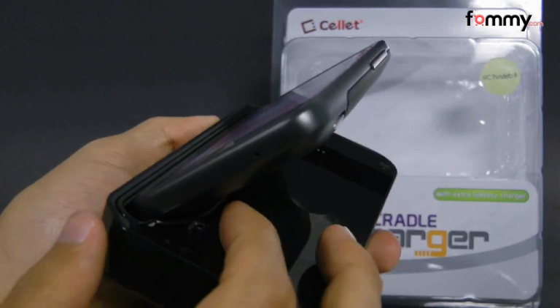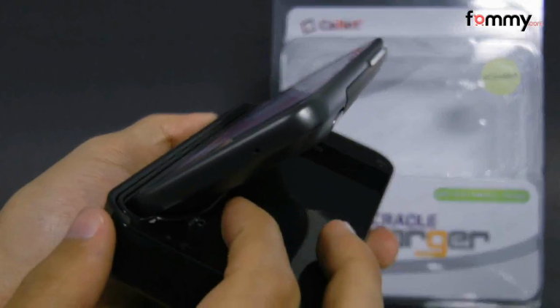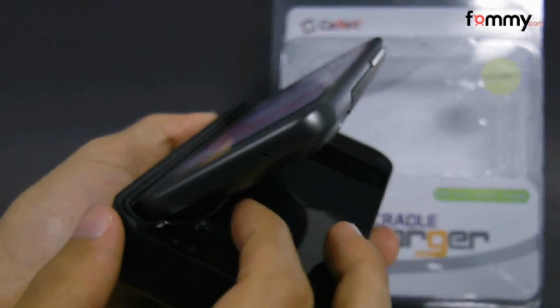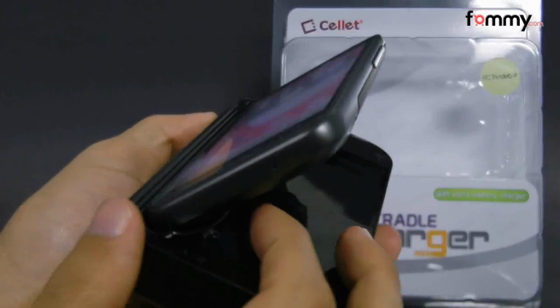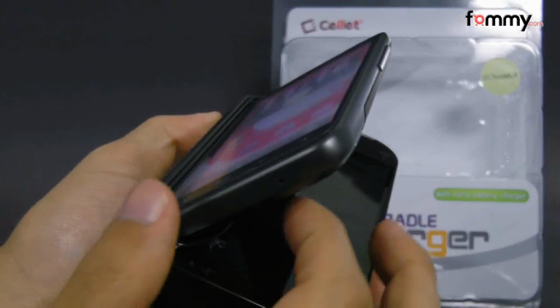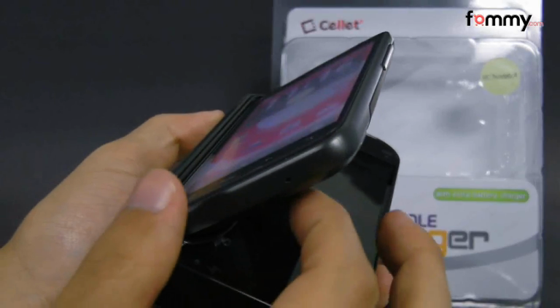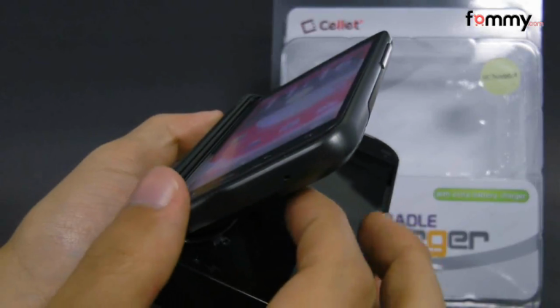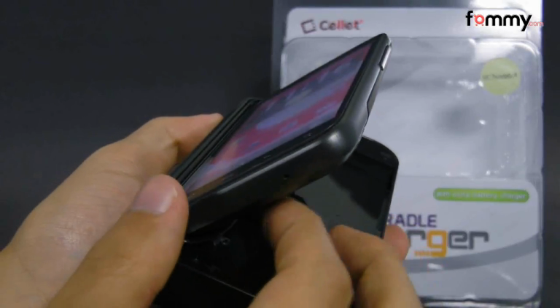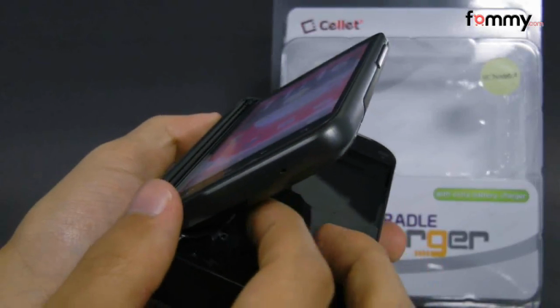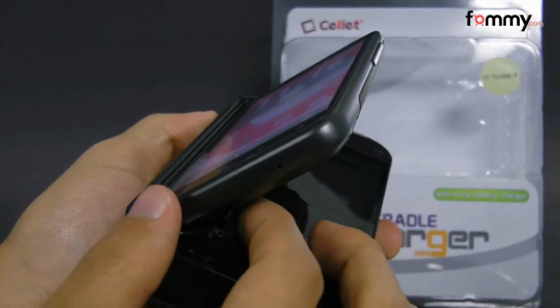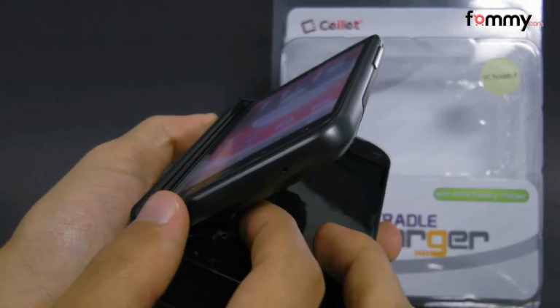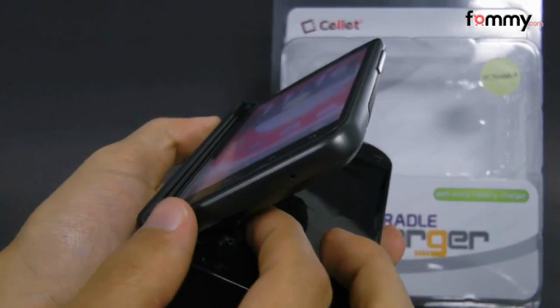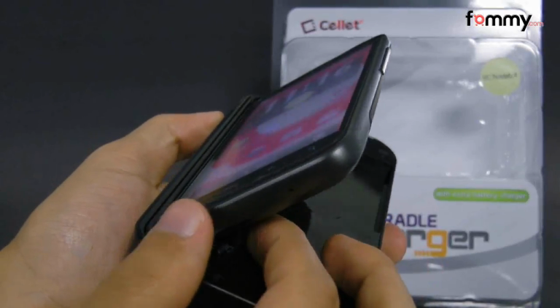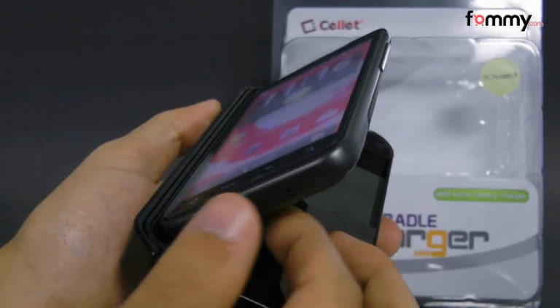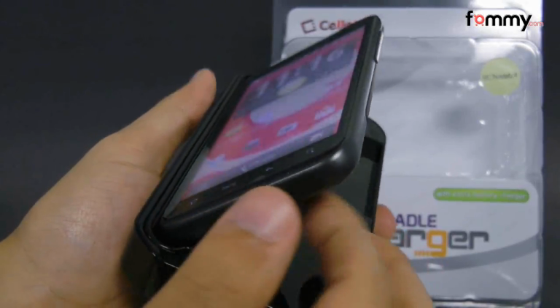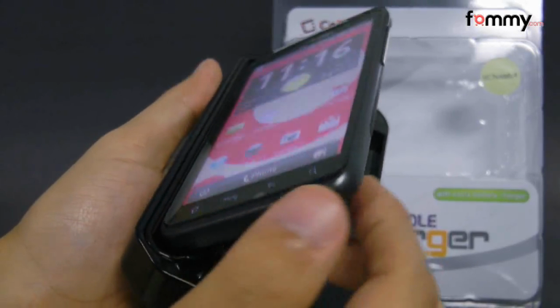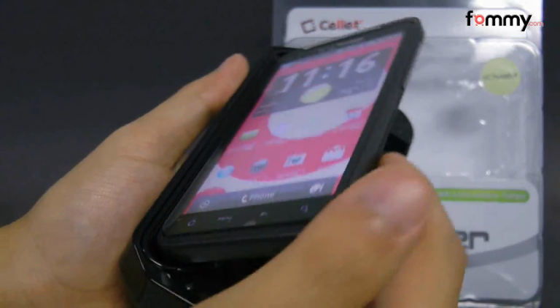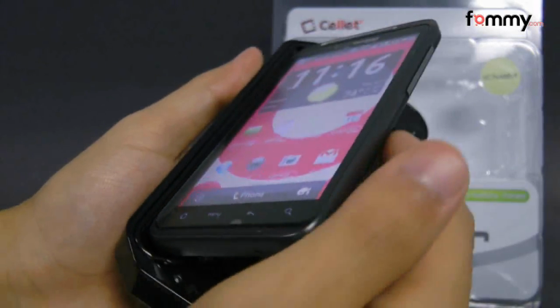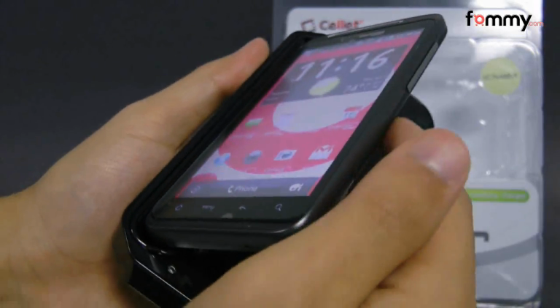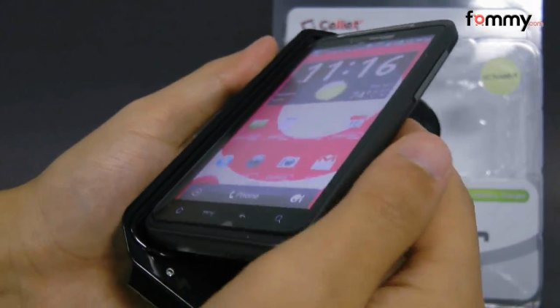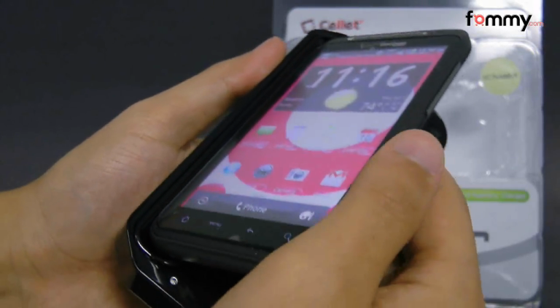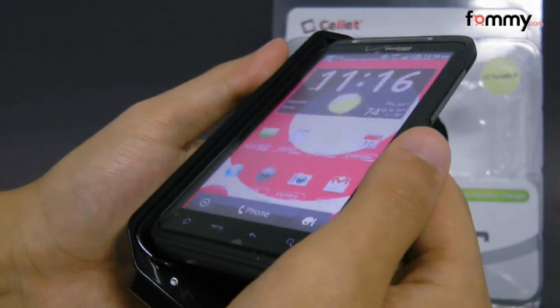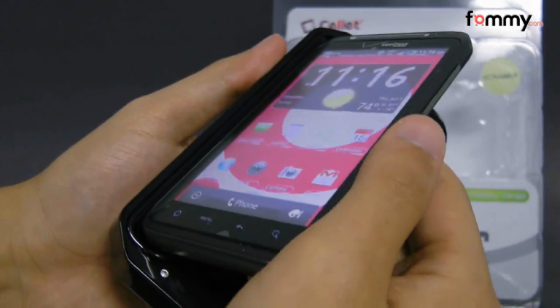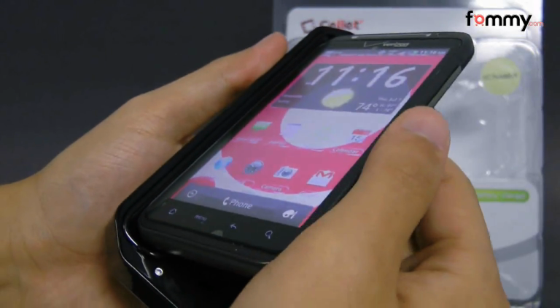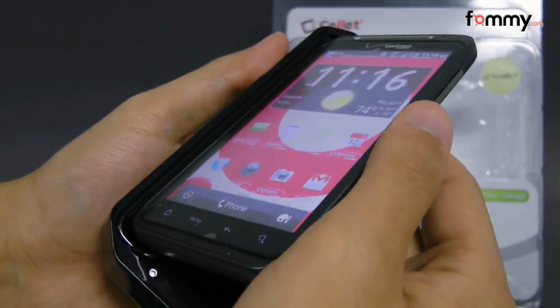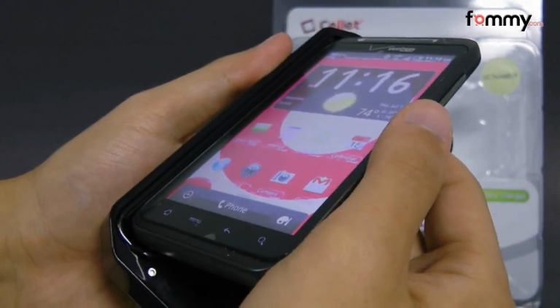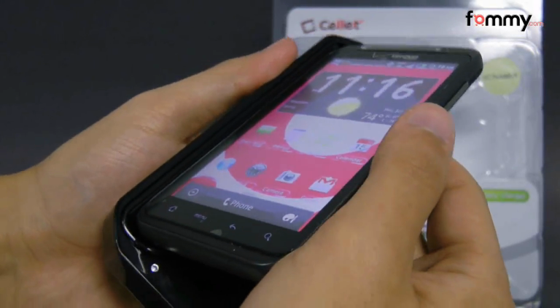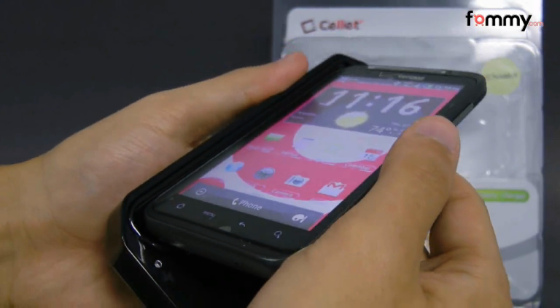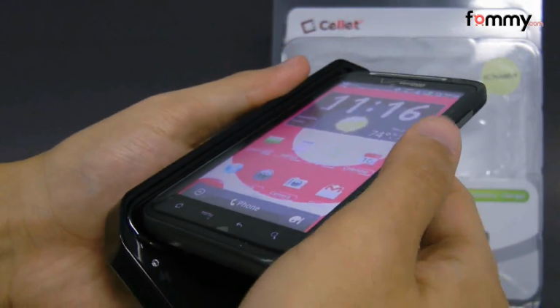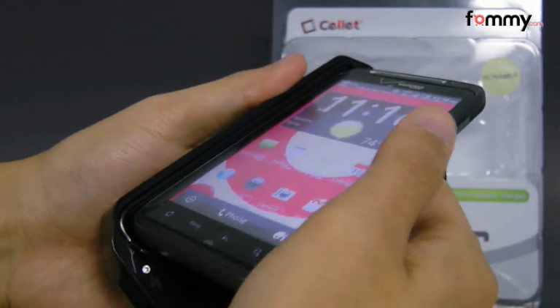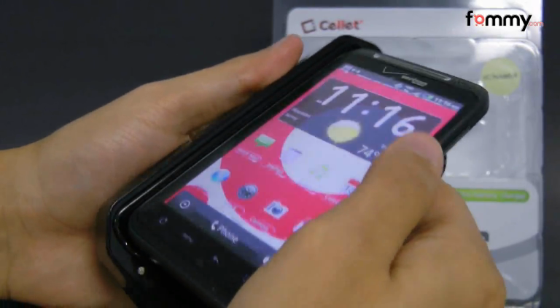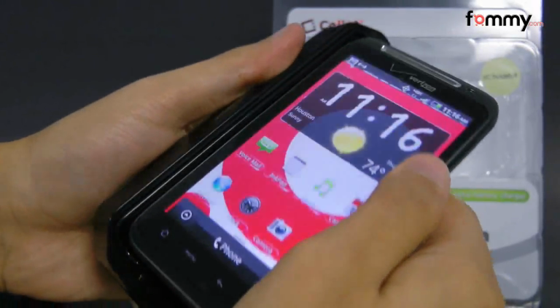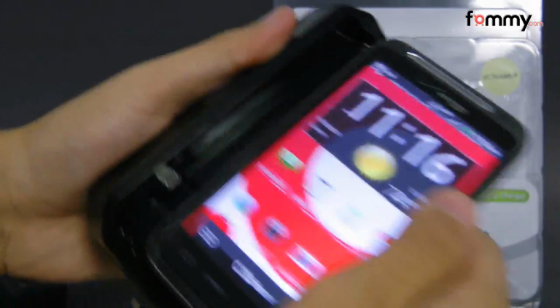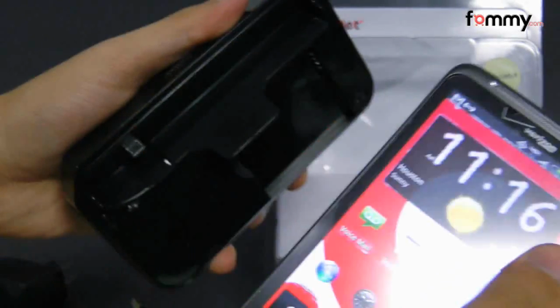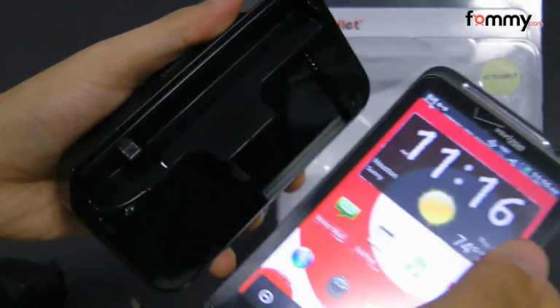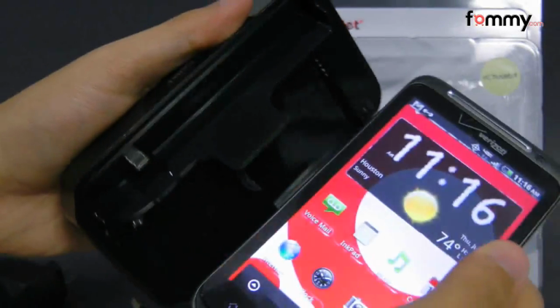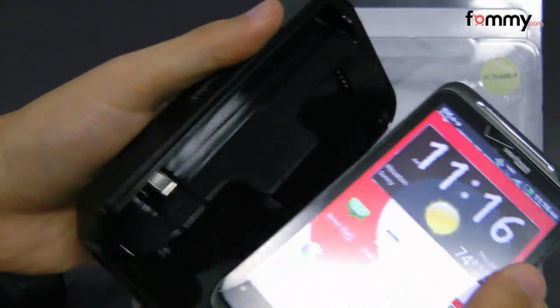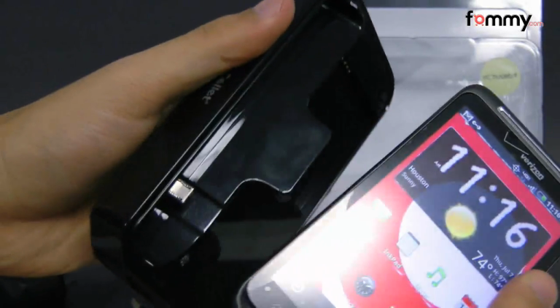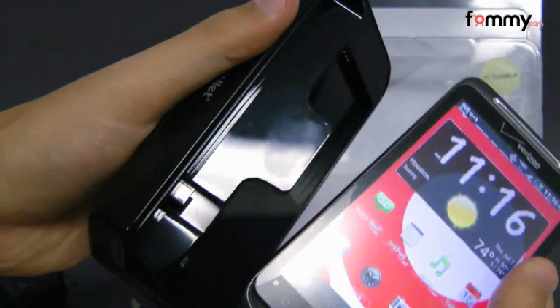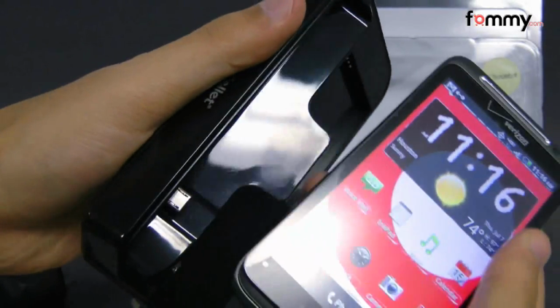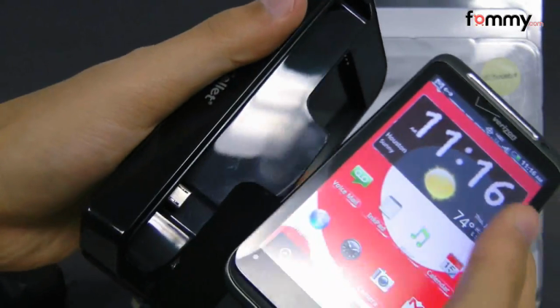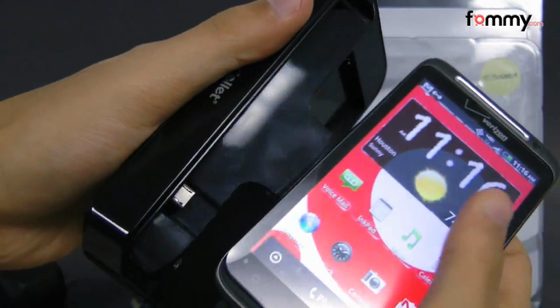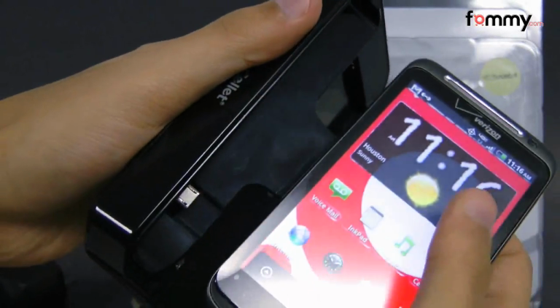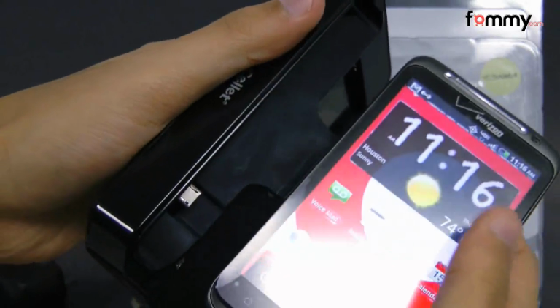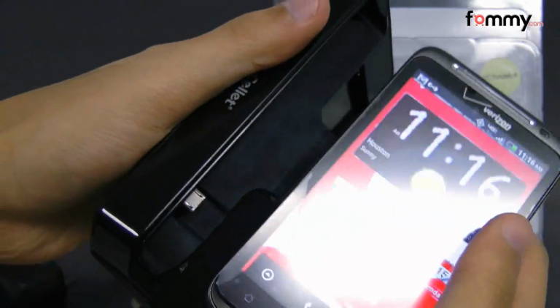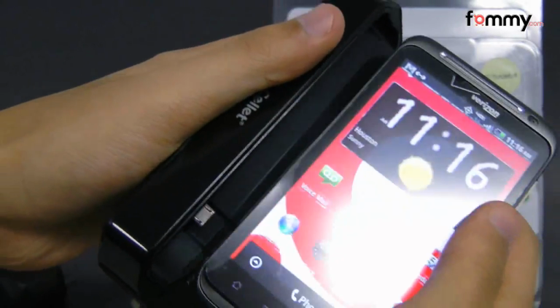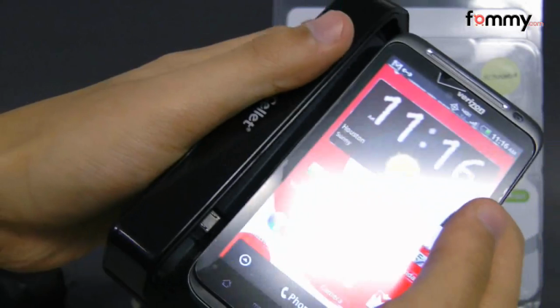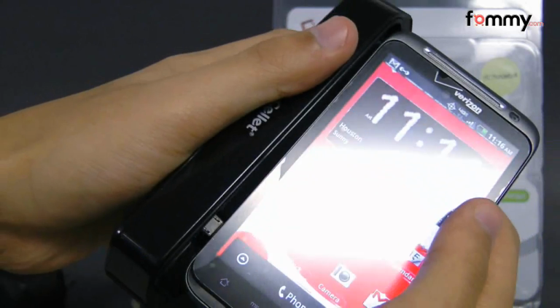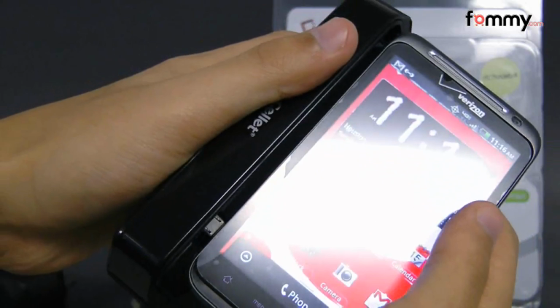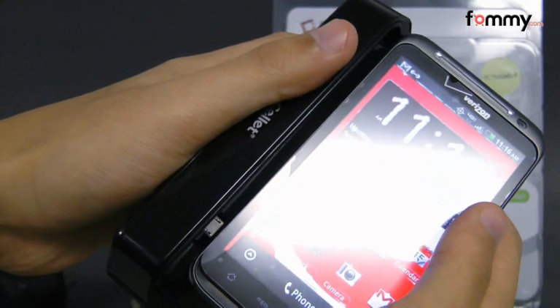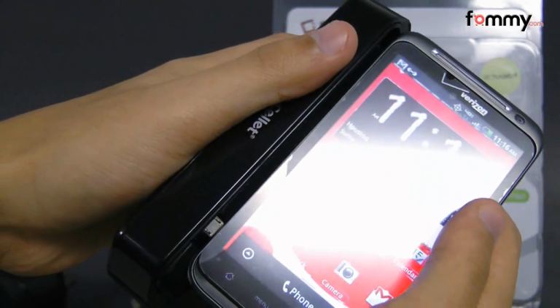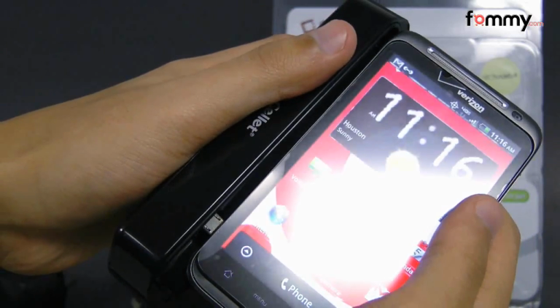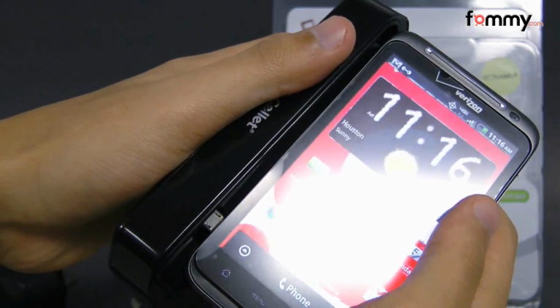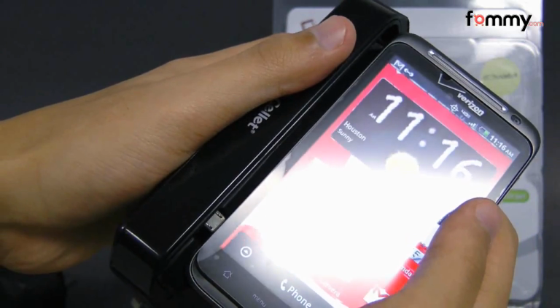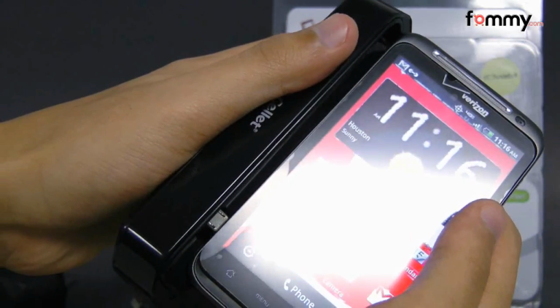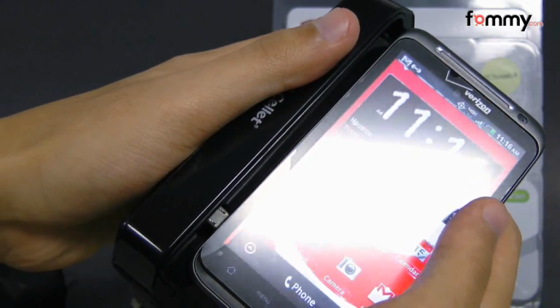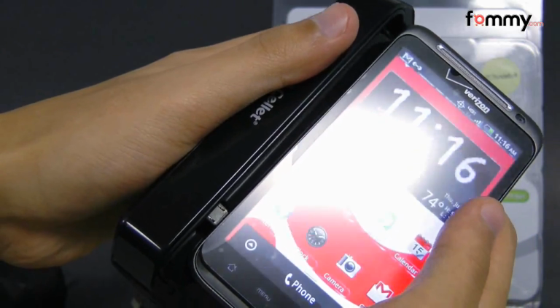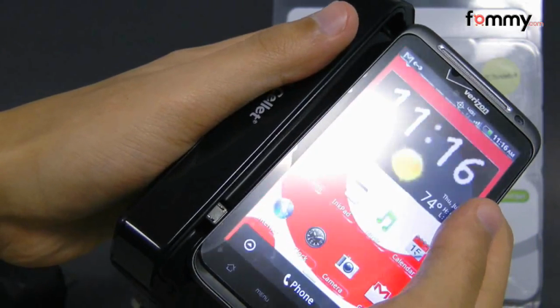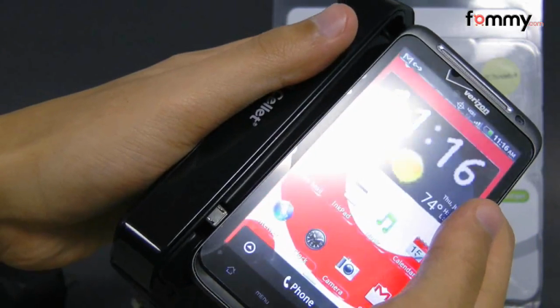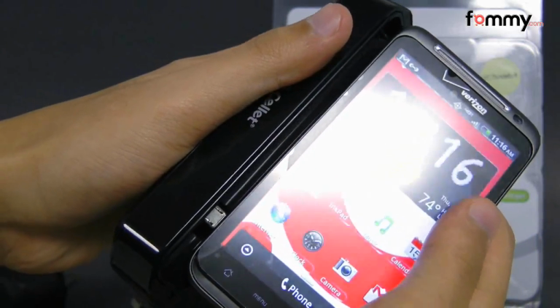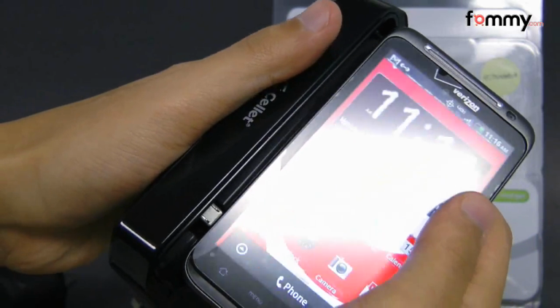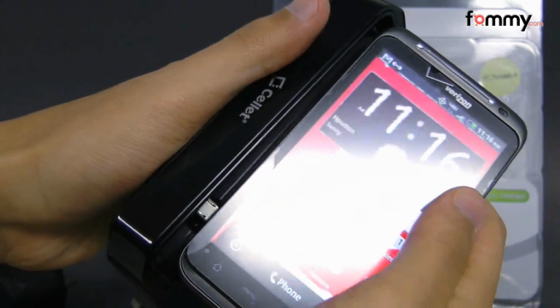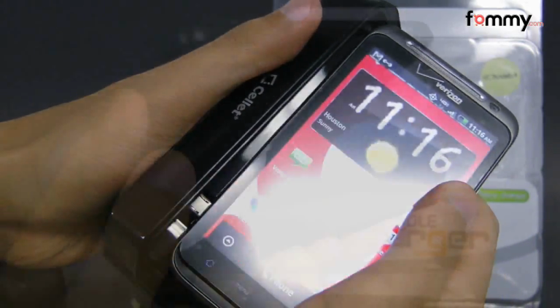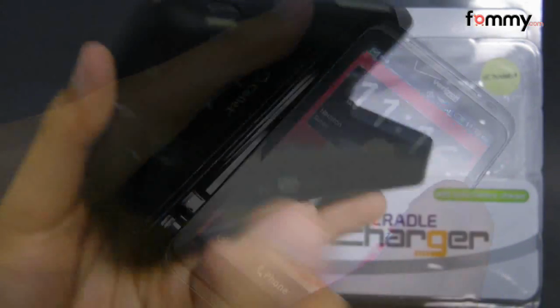To use the cradle, all you have to do is just dock your Thunderbolt, line up the port and place it right into the cradle.